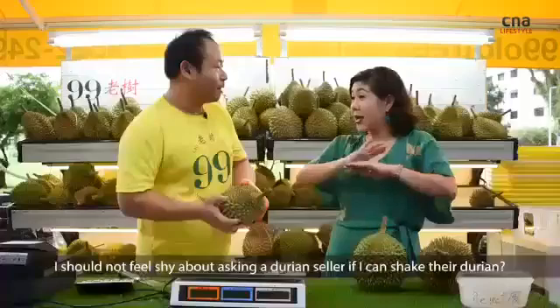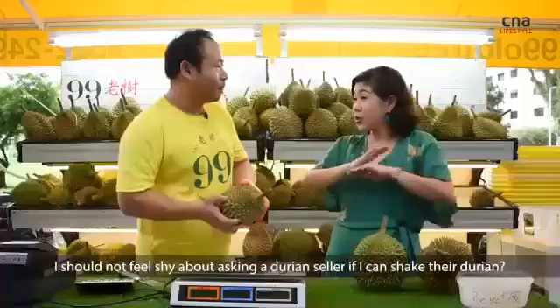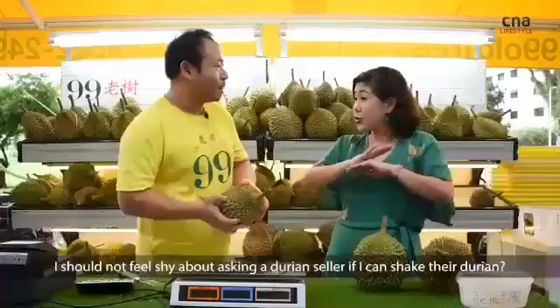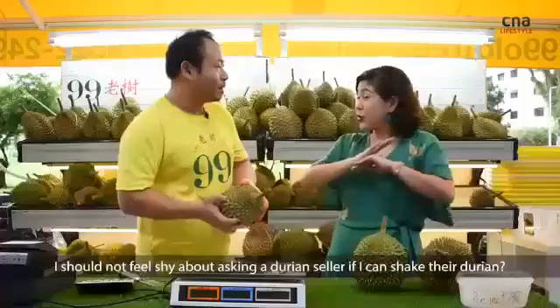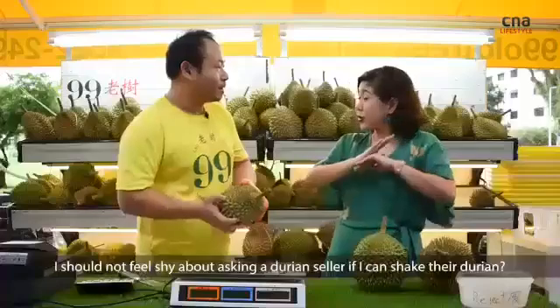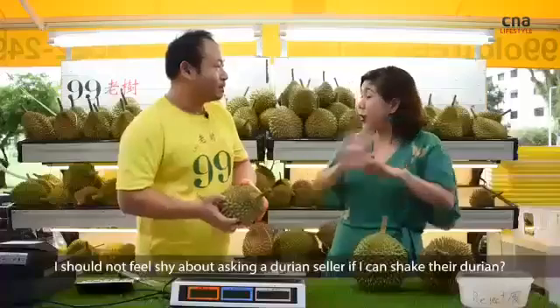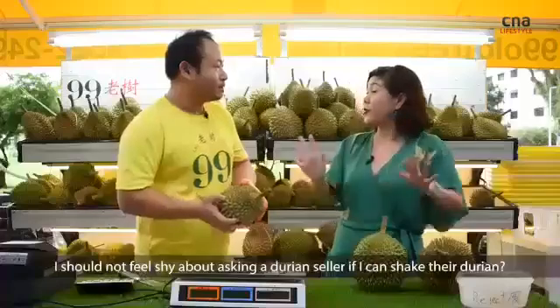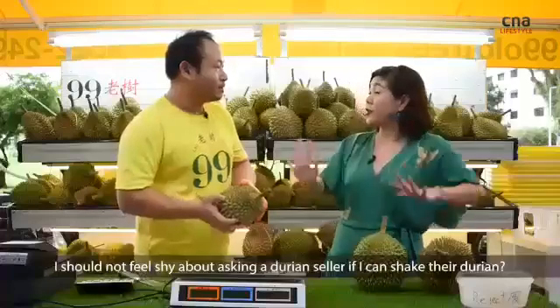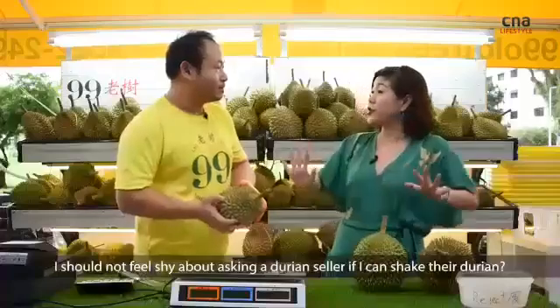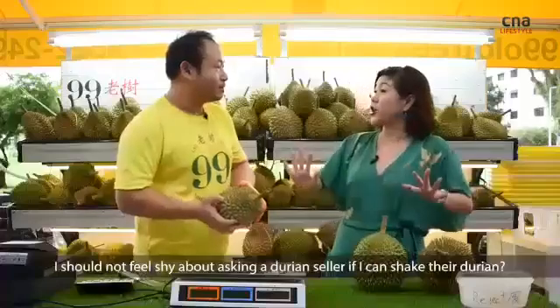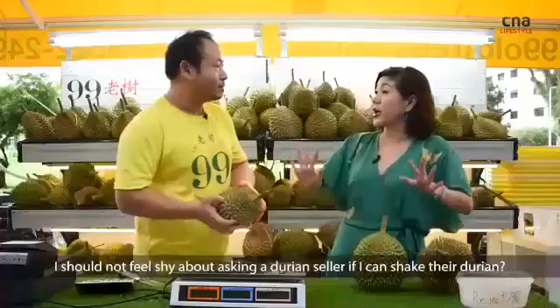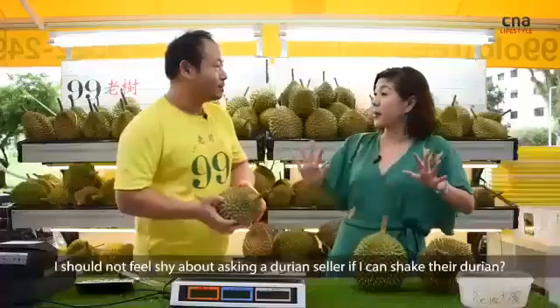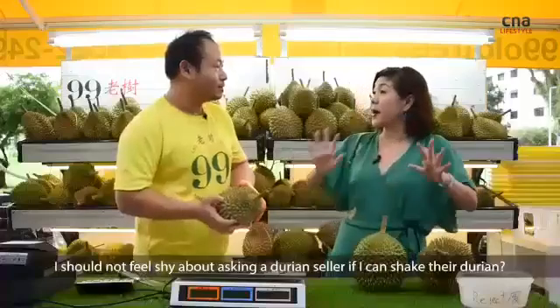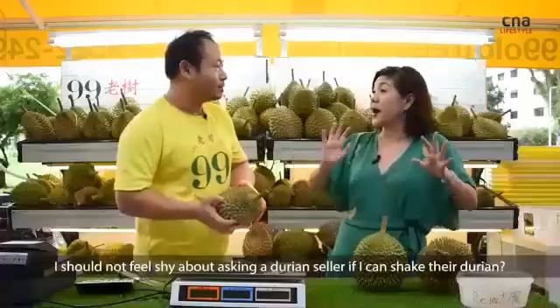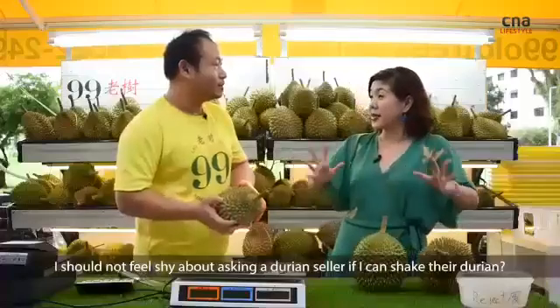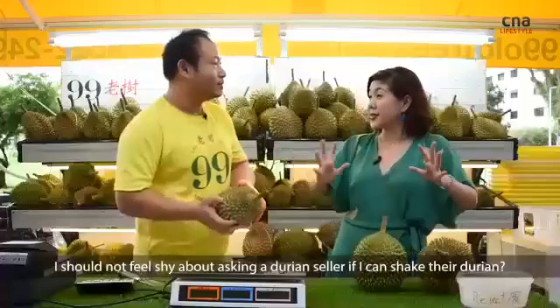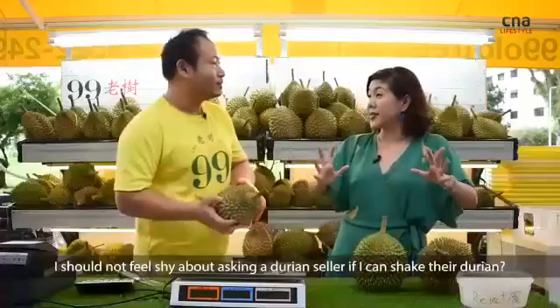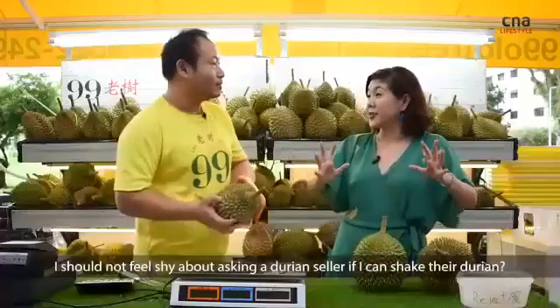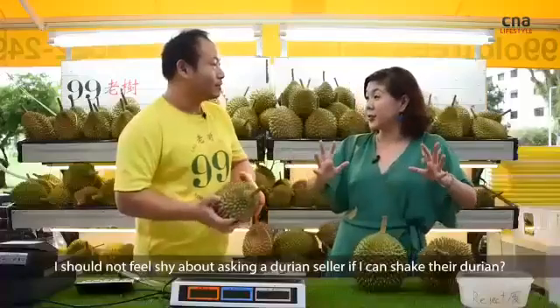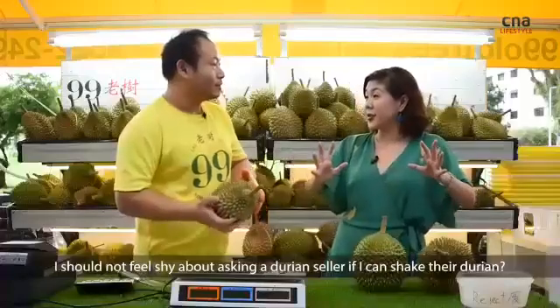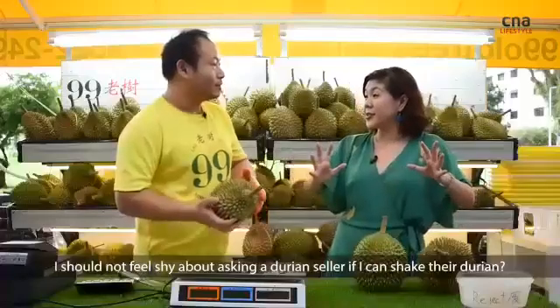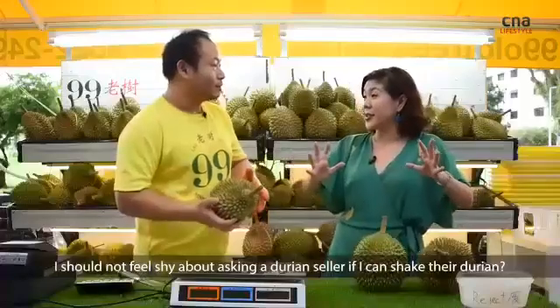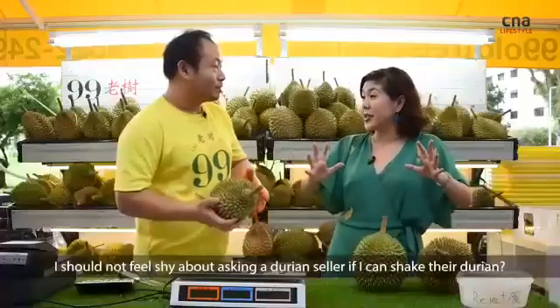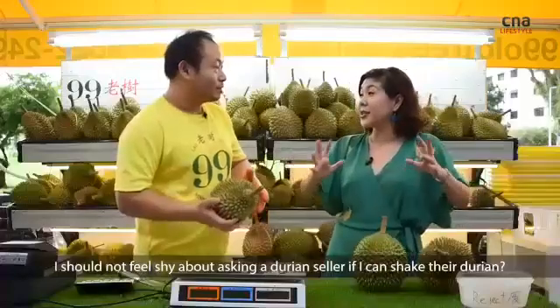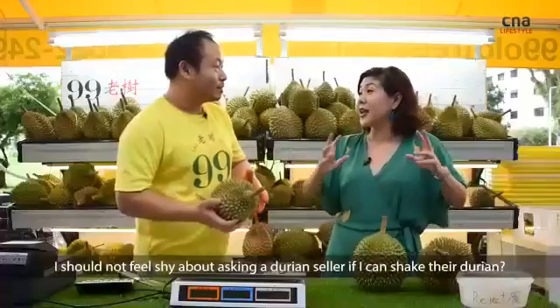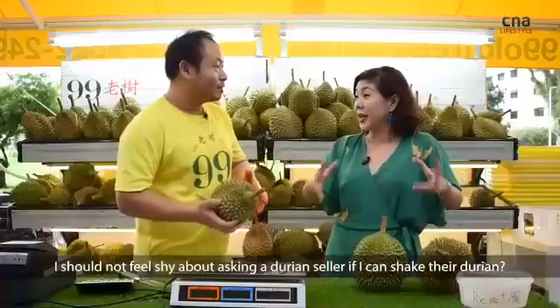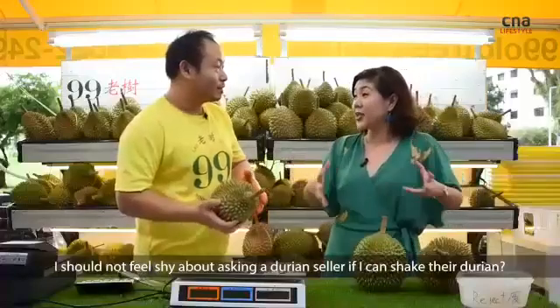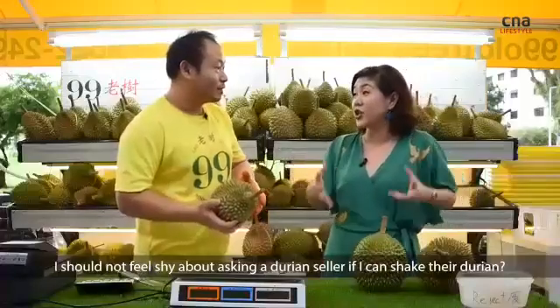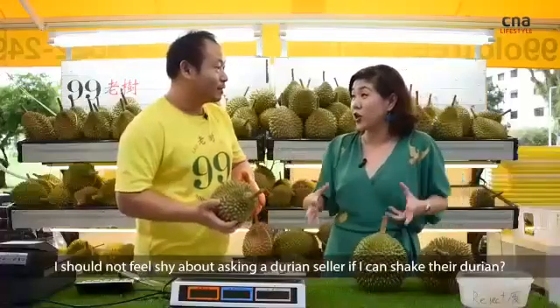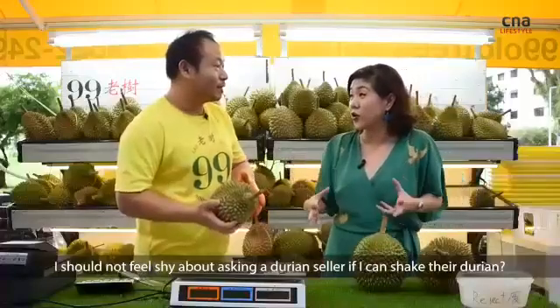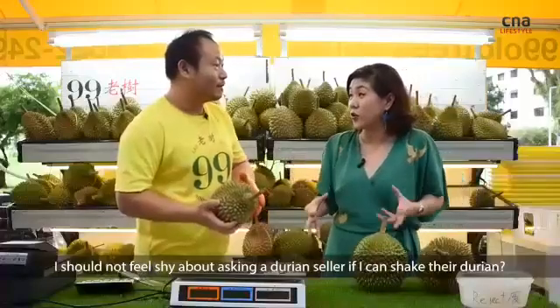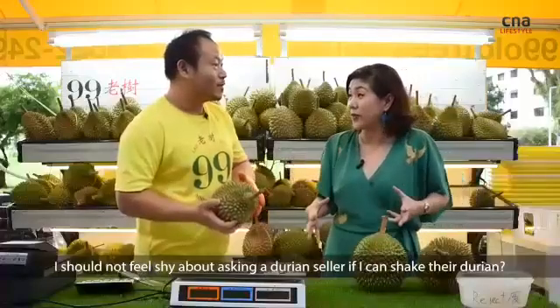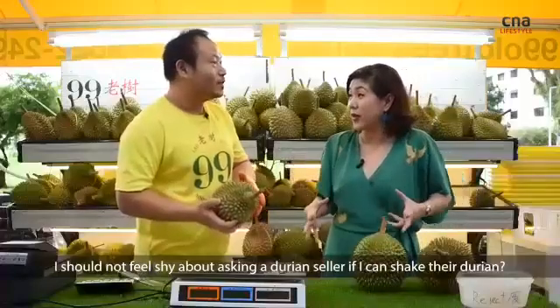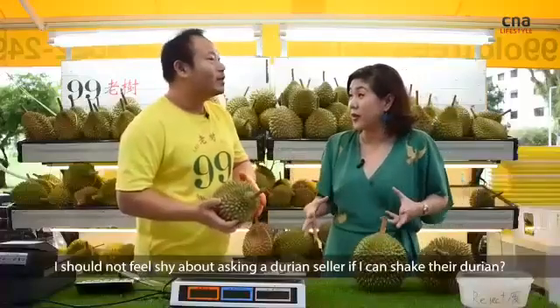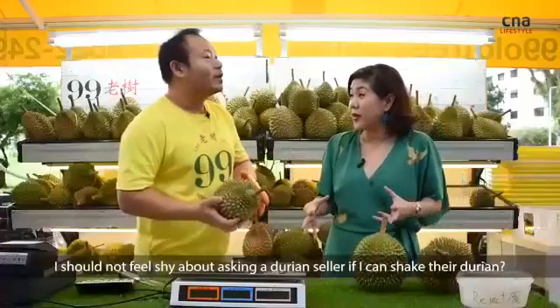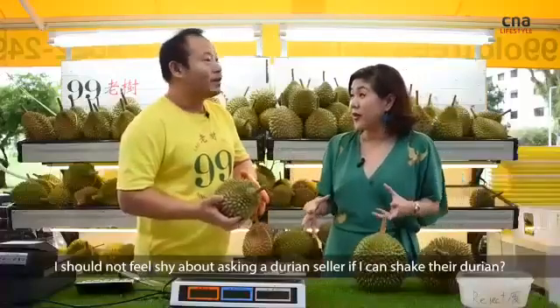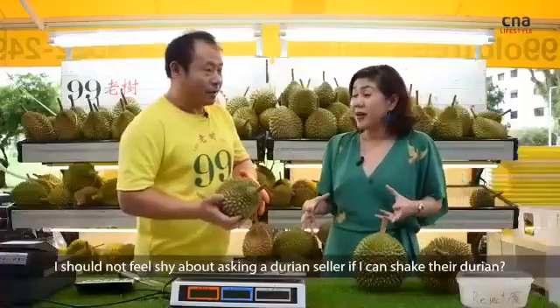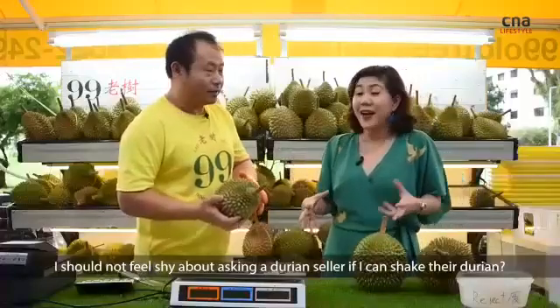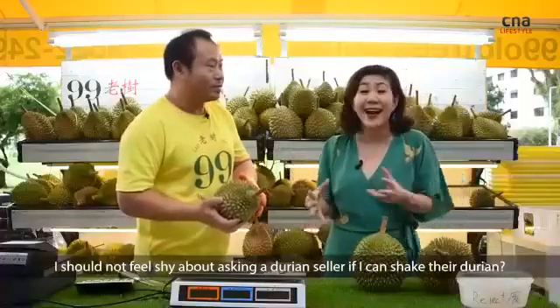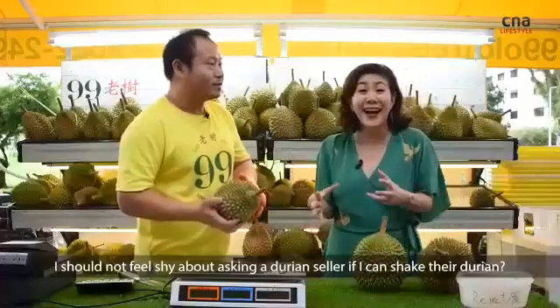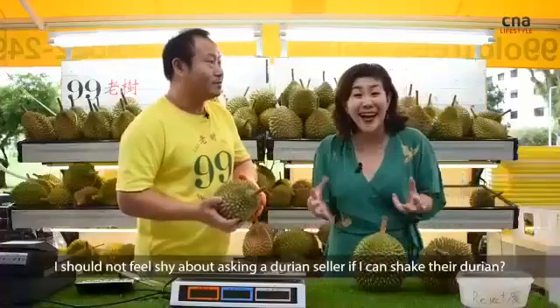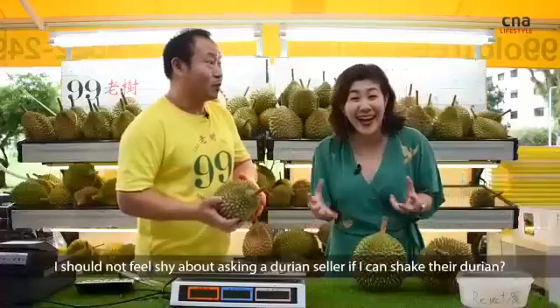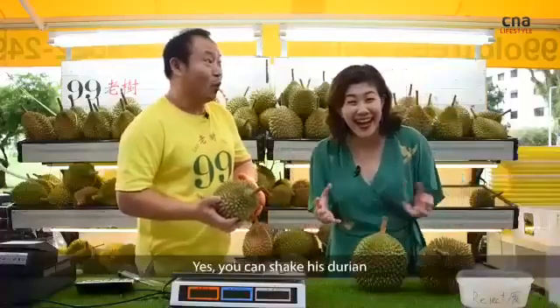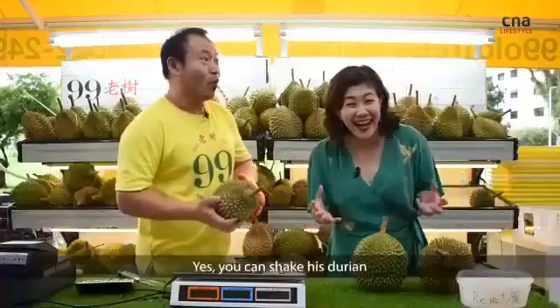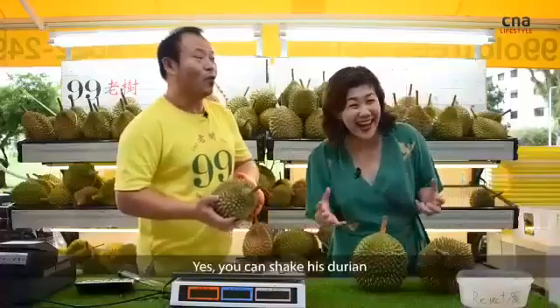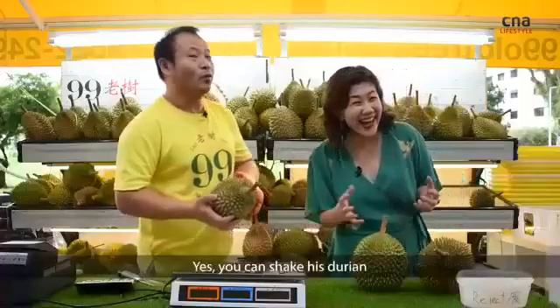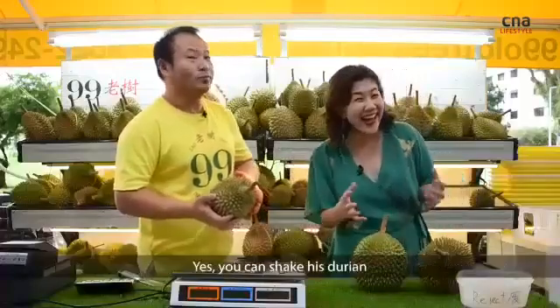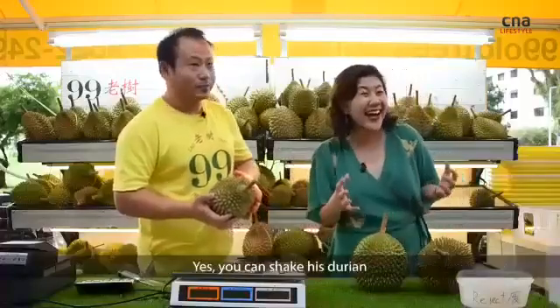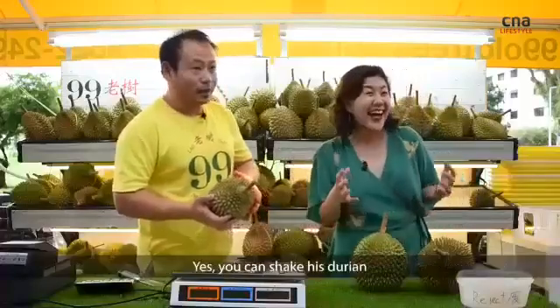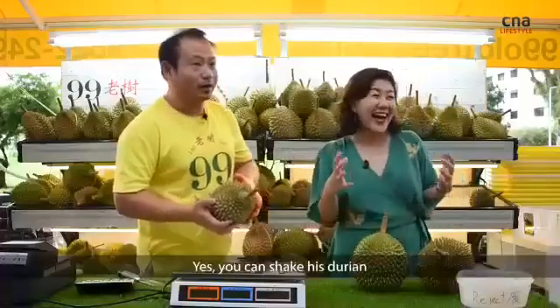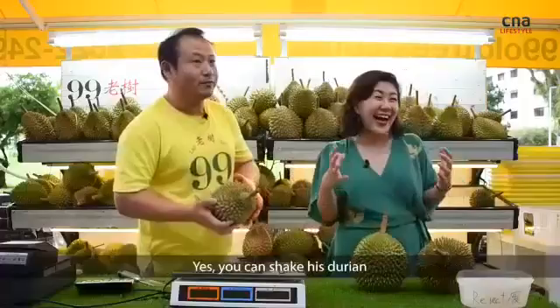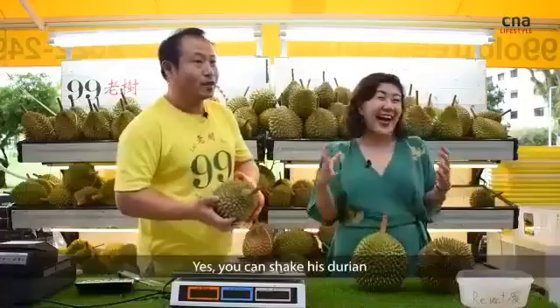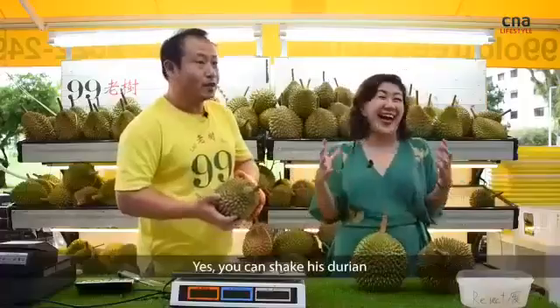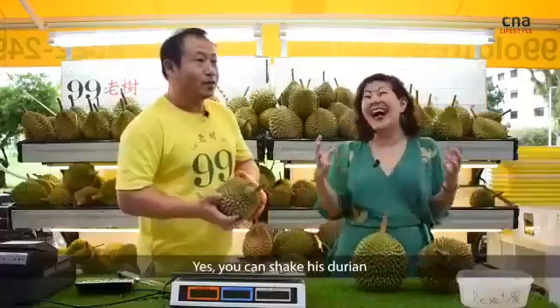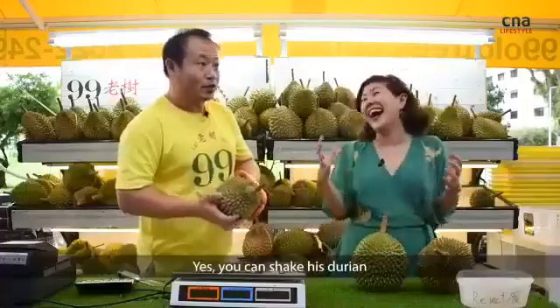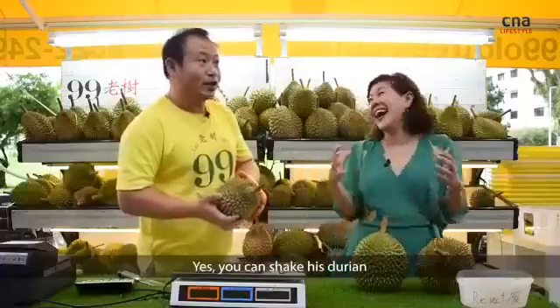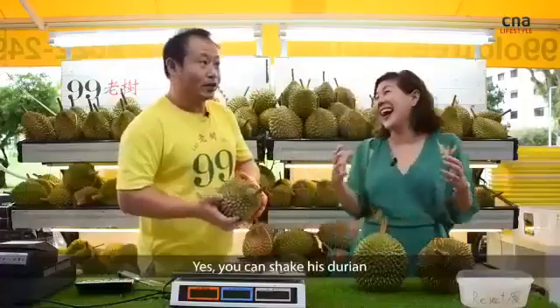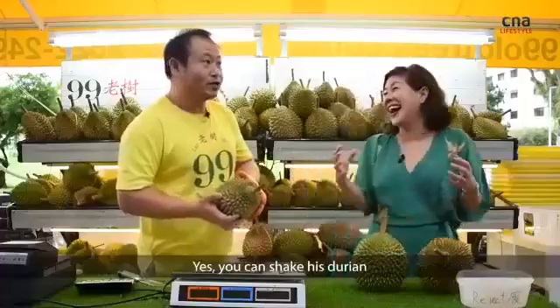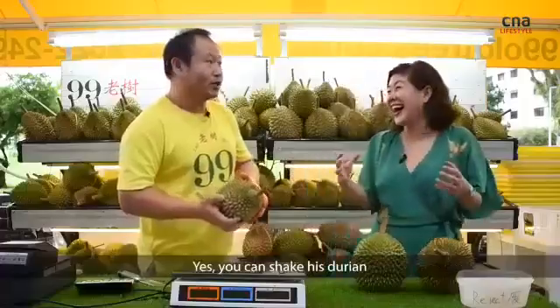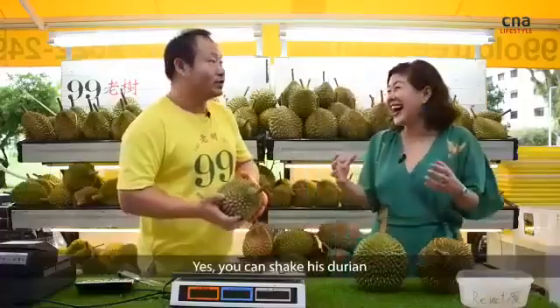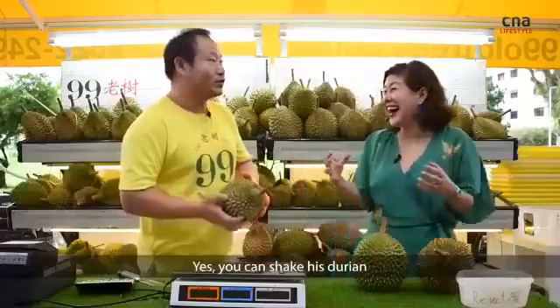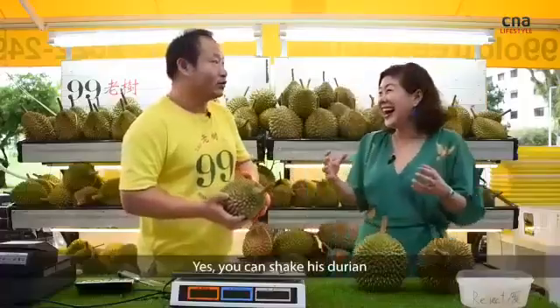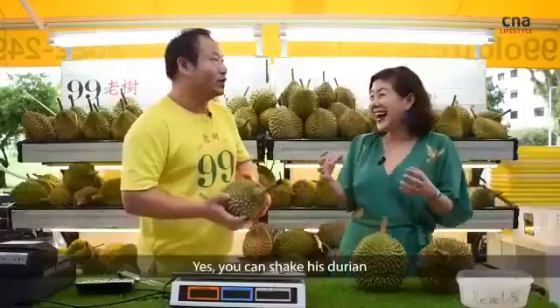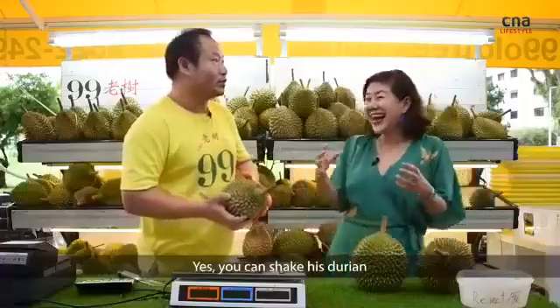I should not feel shy about asking a durian seller, can I shake your durian? Yes. You can shake his durian.